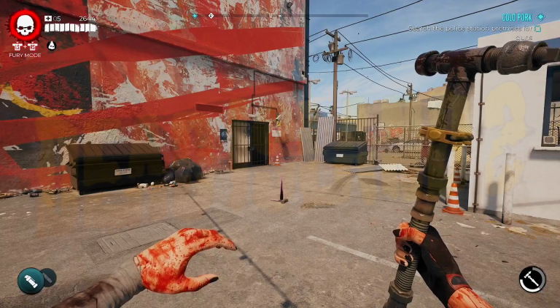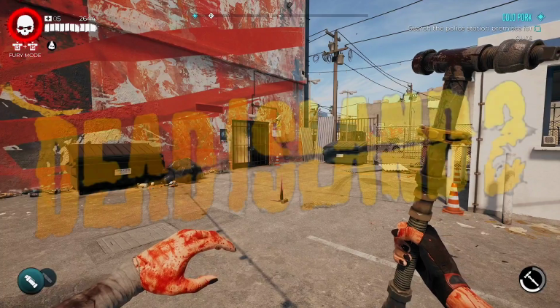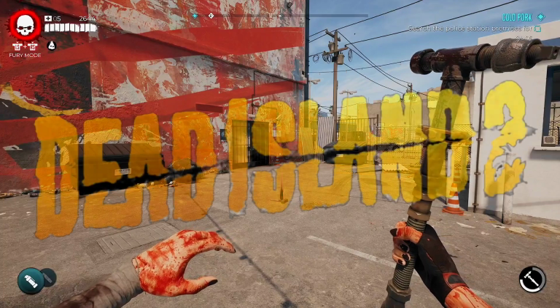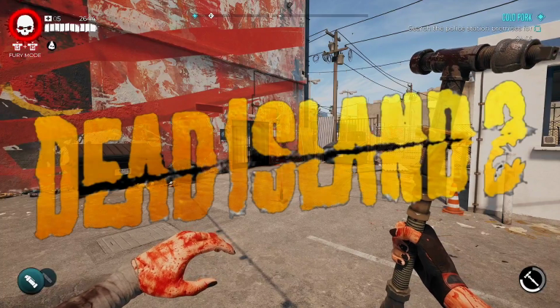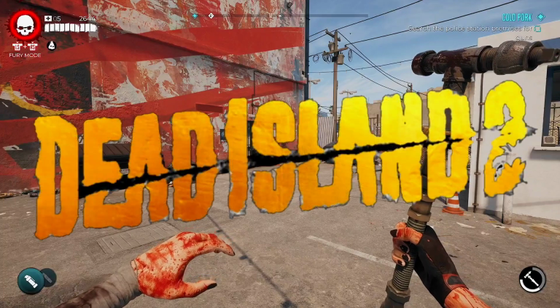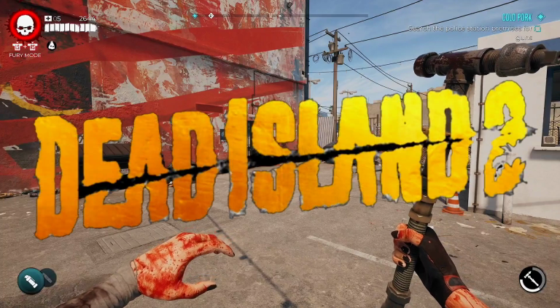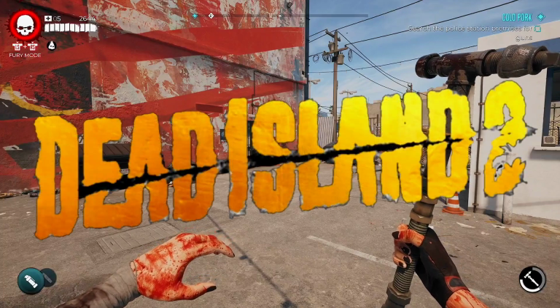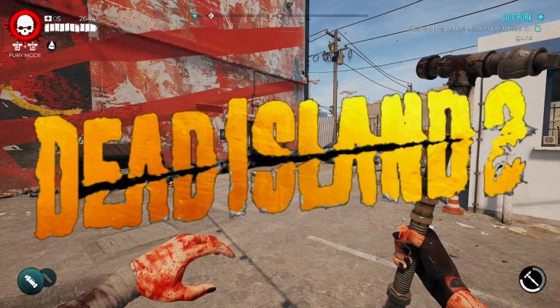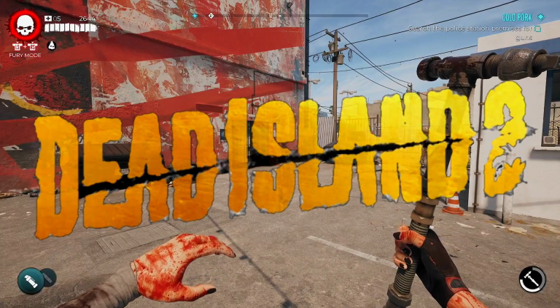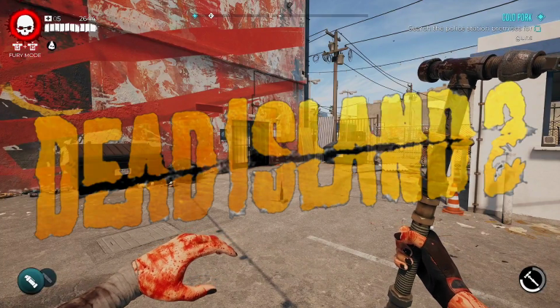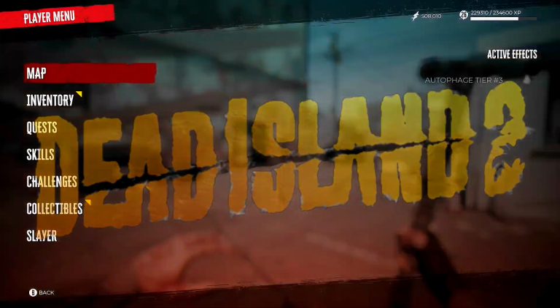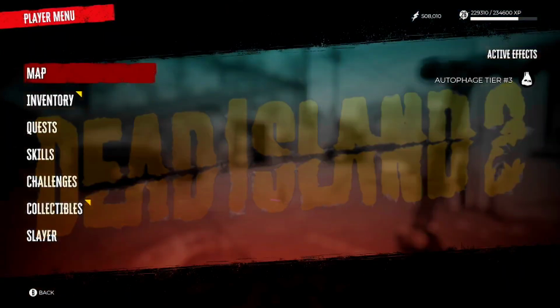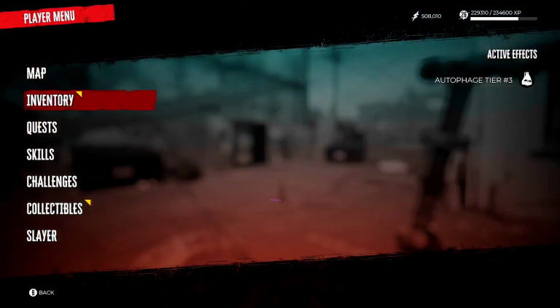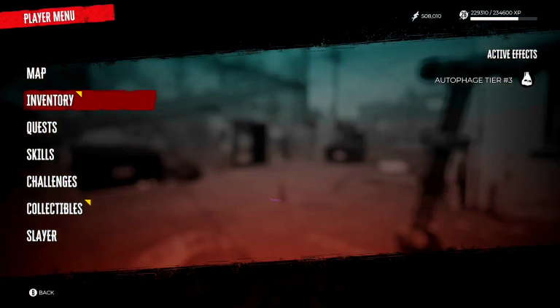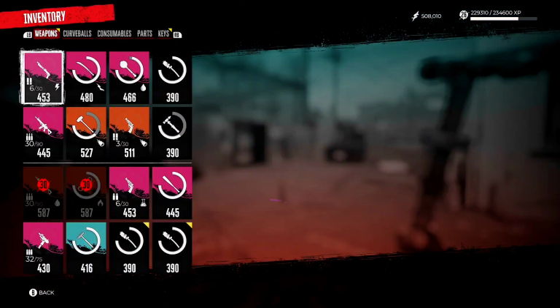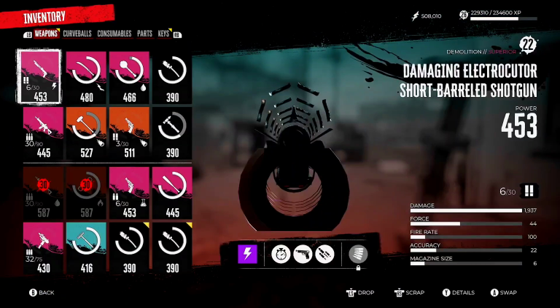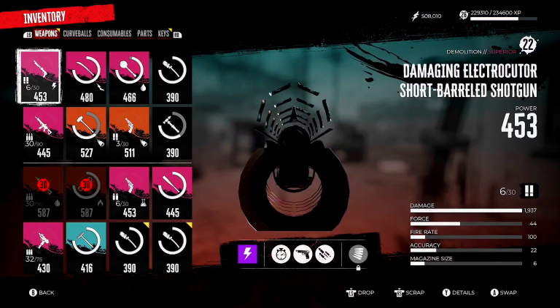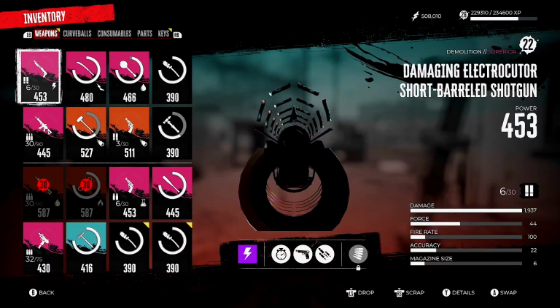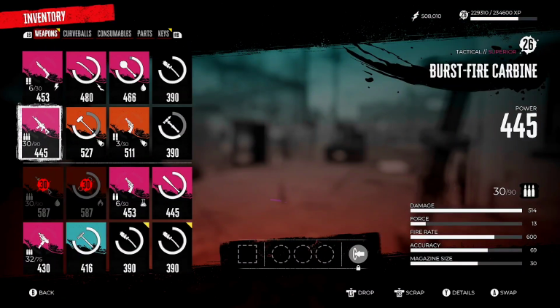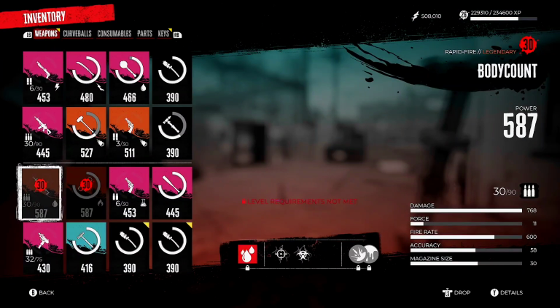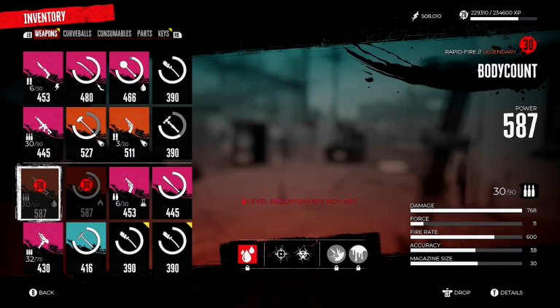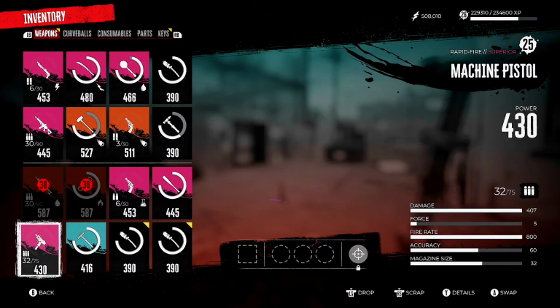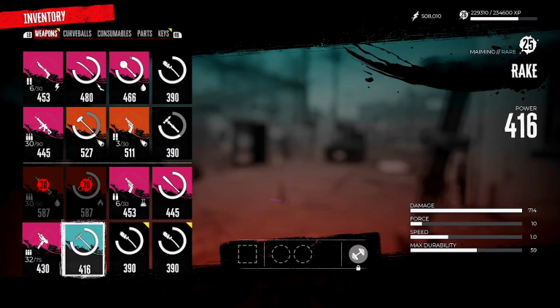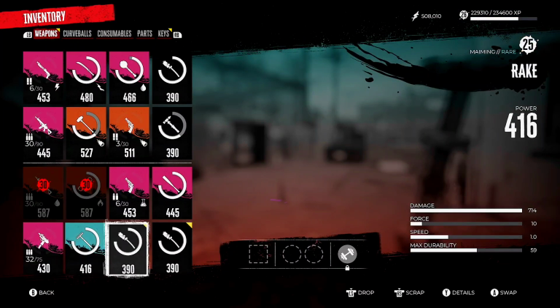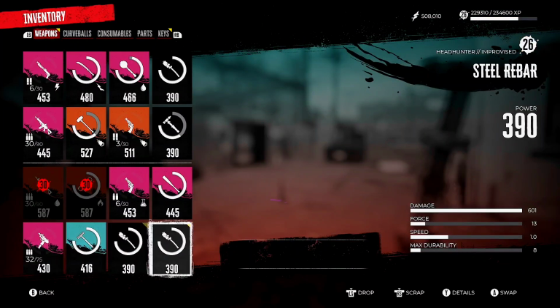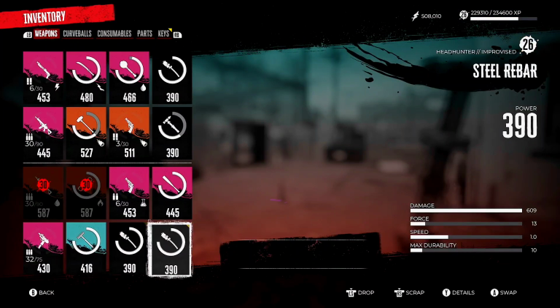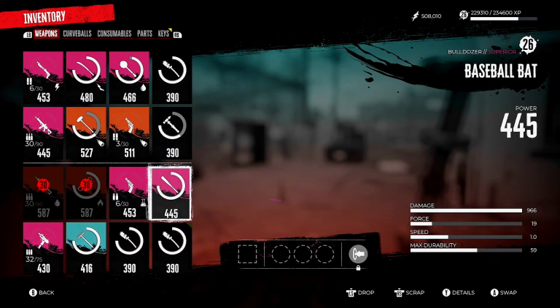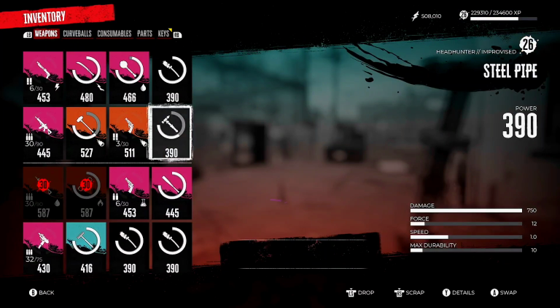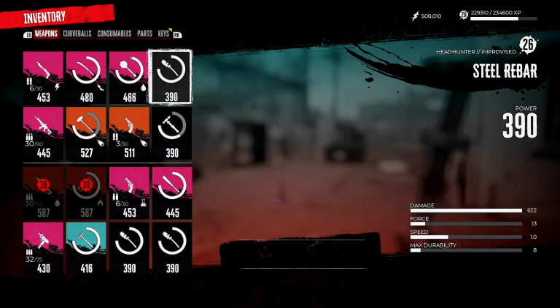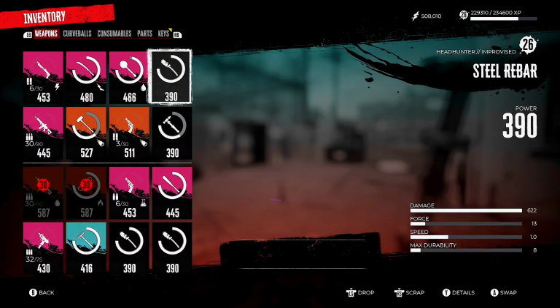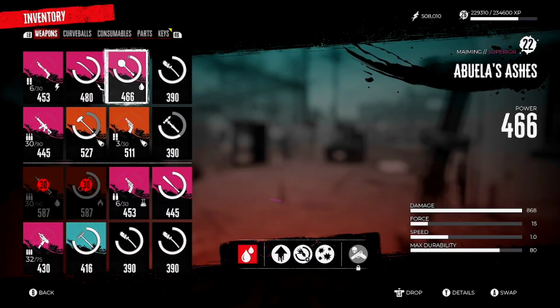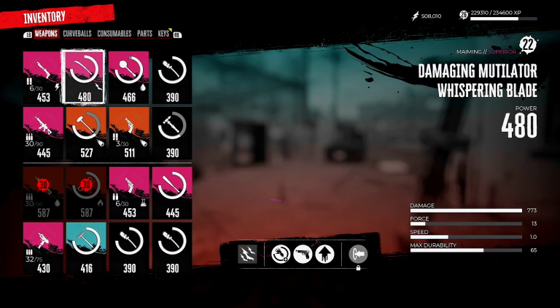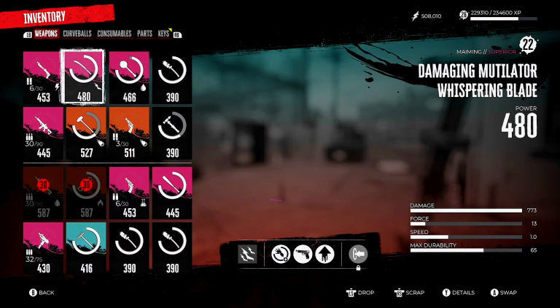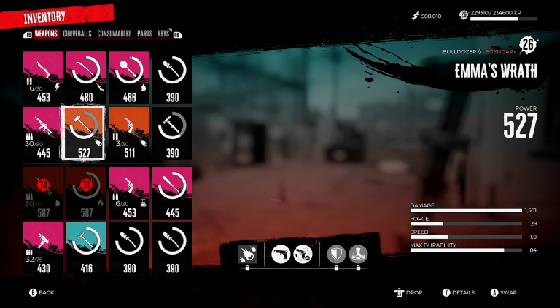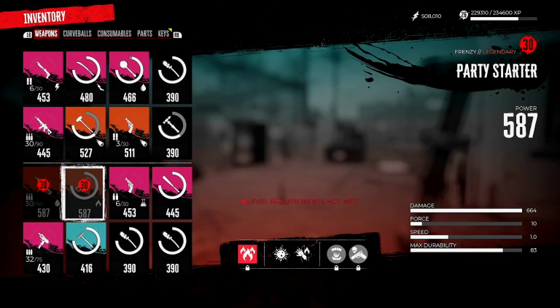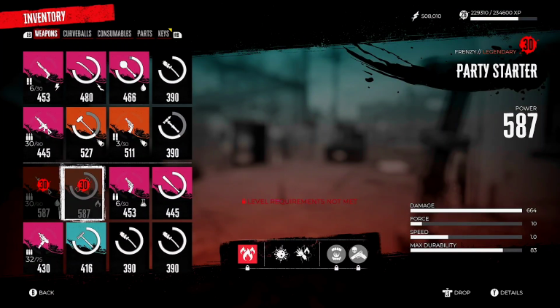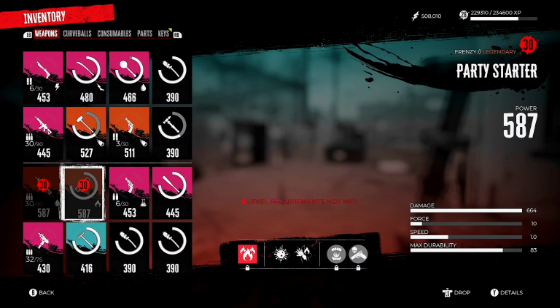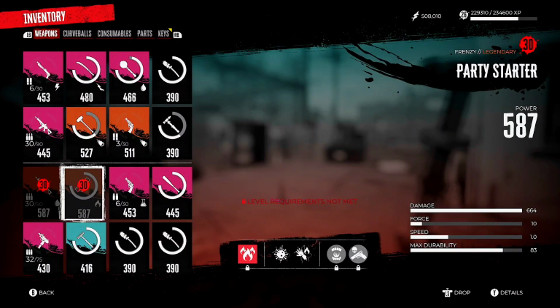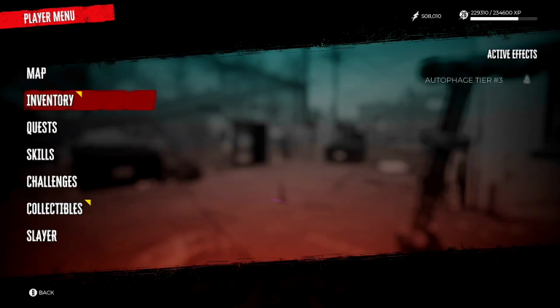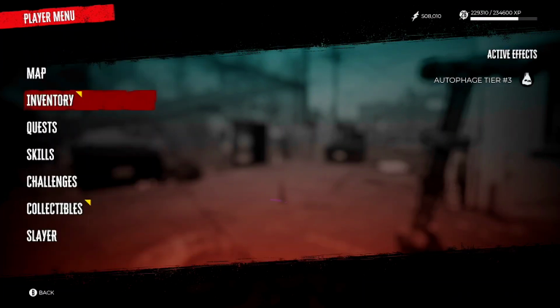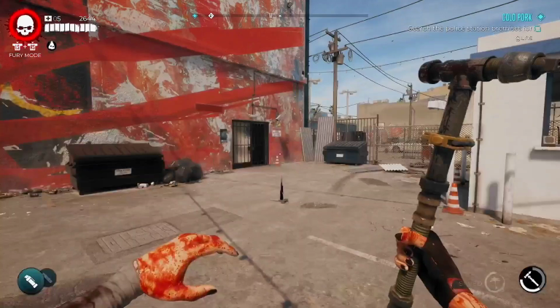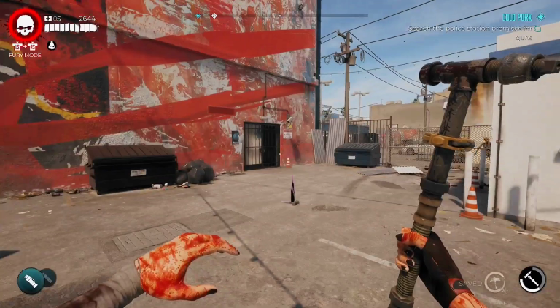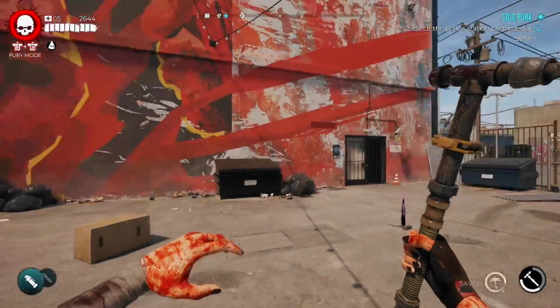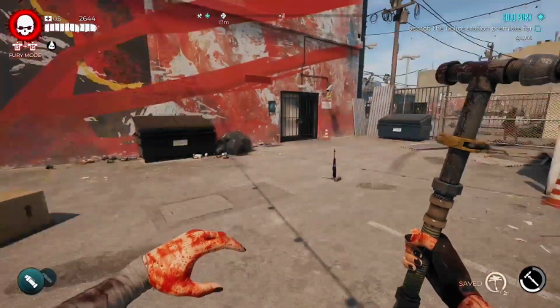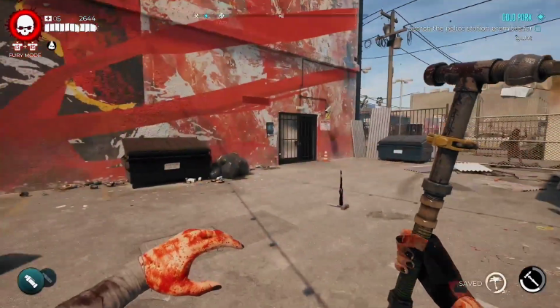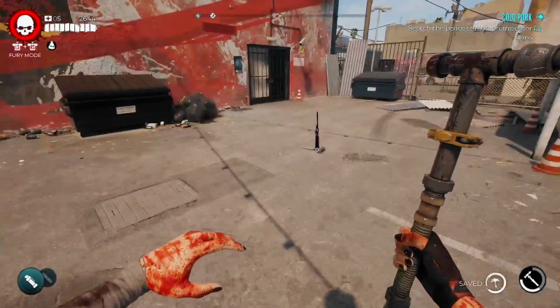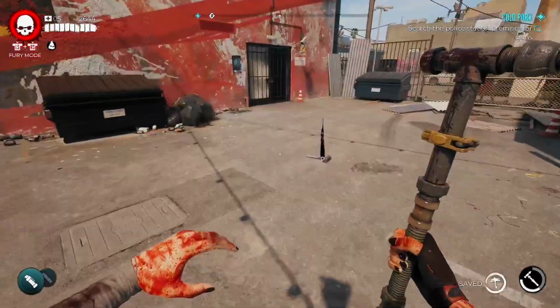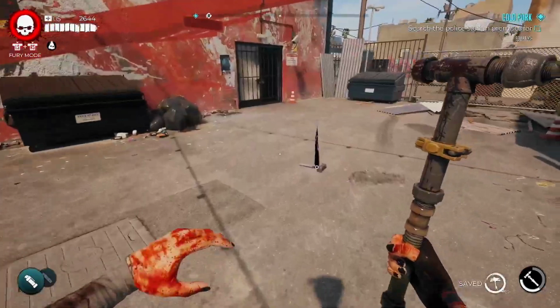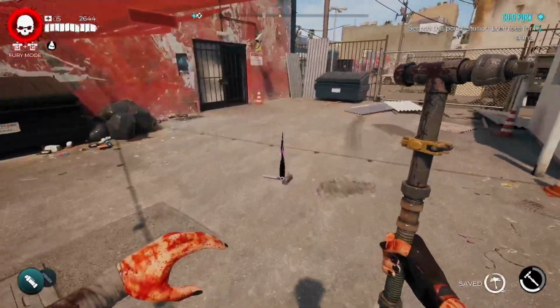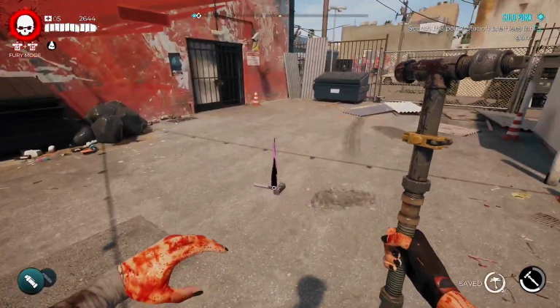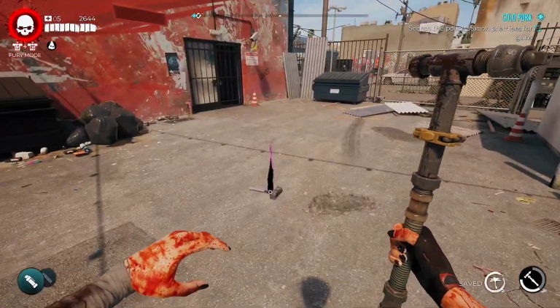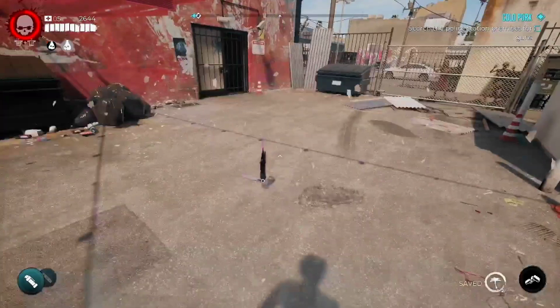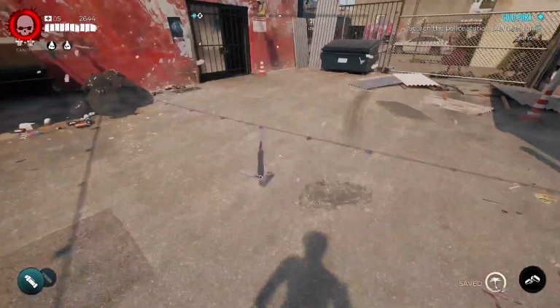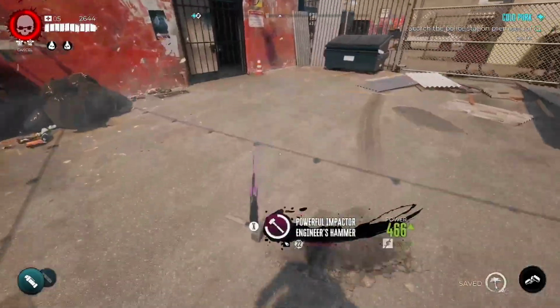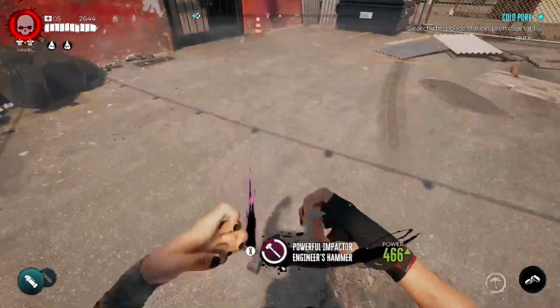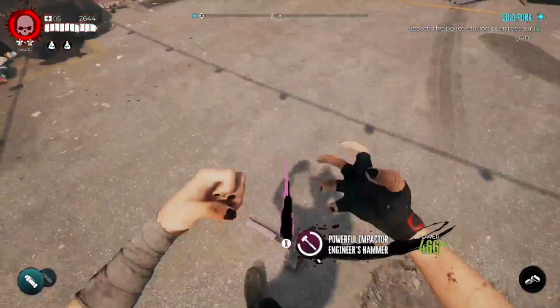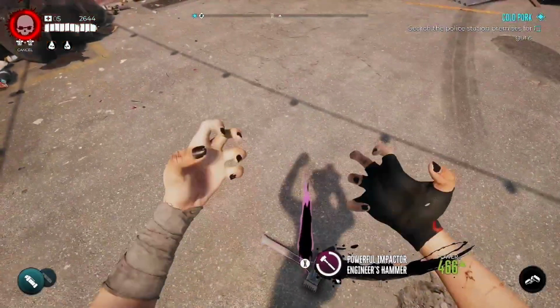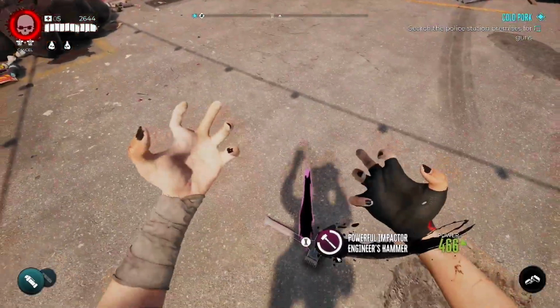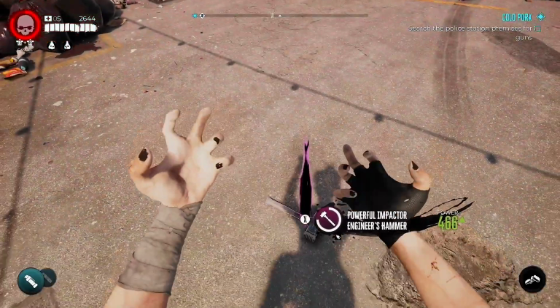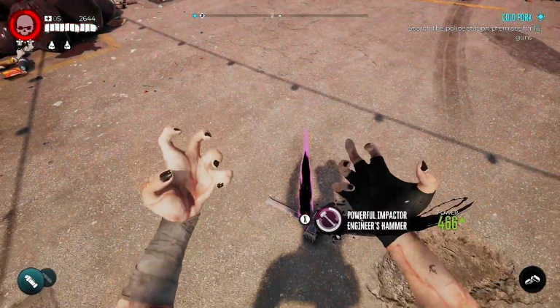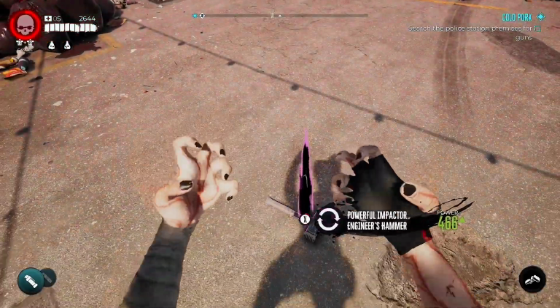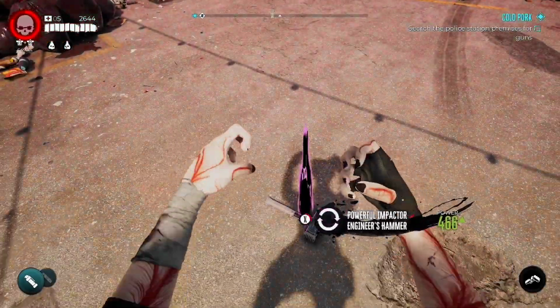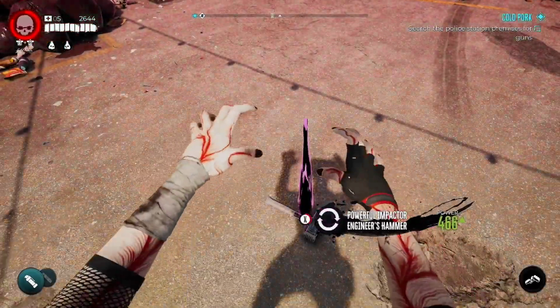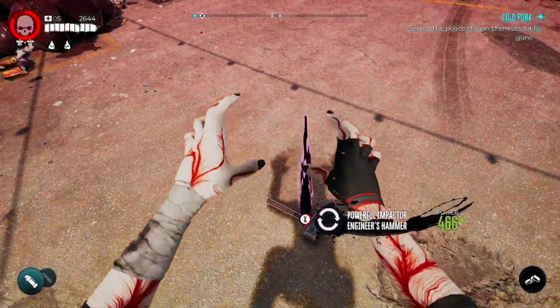In Dead Island 2, make sure to have a full inventory like so and you need all your slots filled in like this. Then you want to have the weapon that you want to duplicate on the ground.